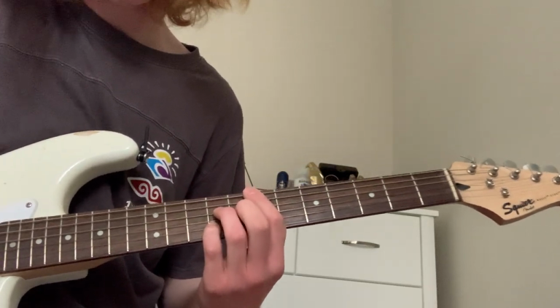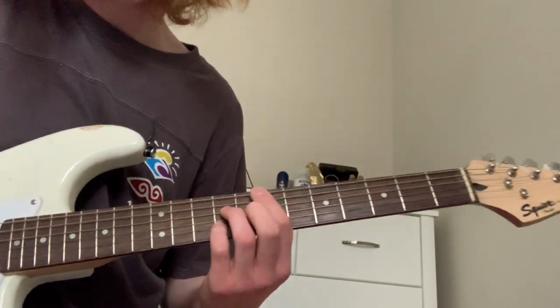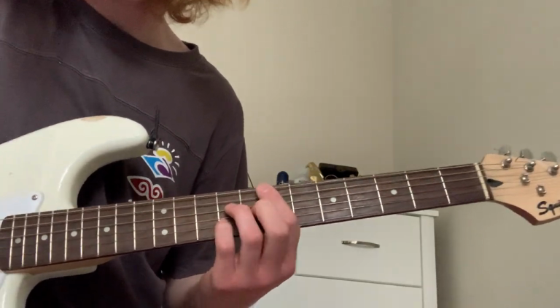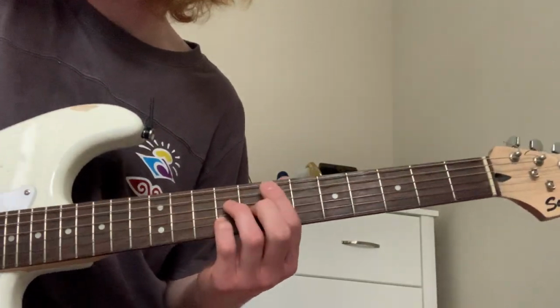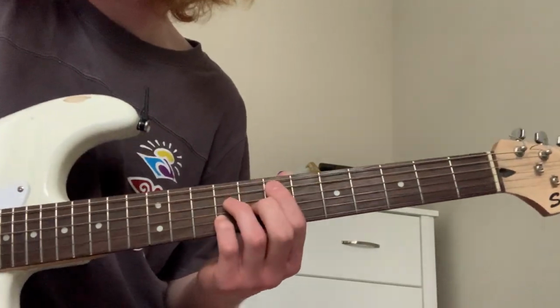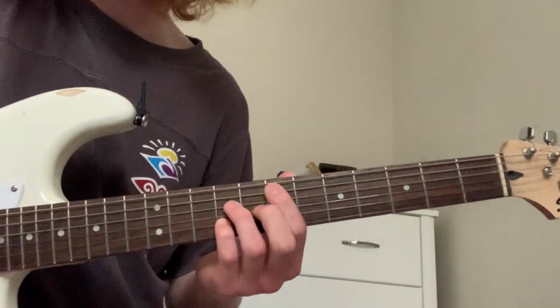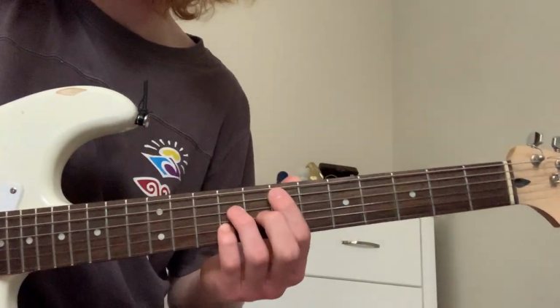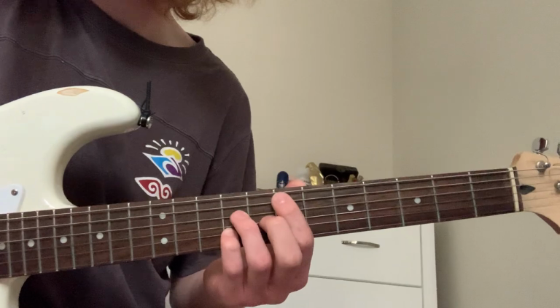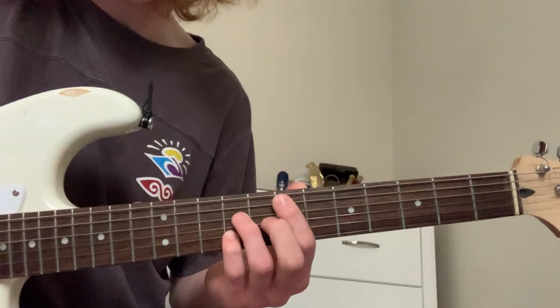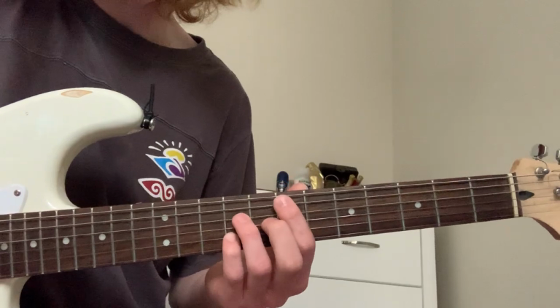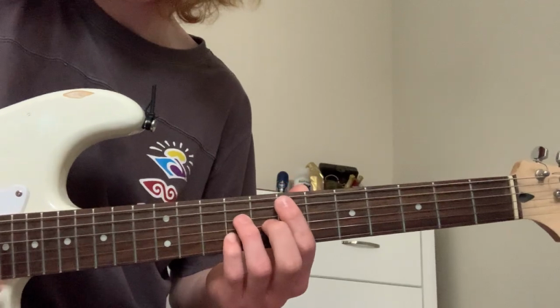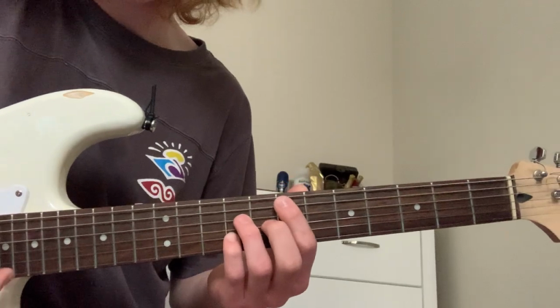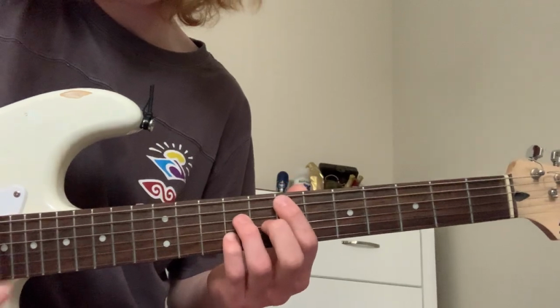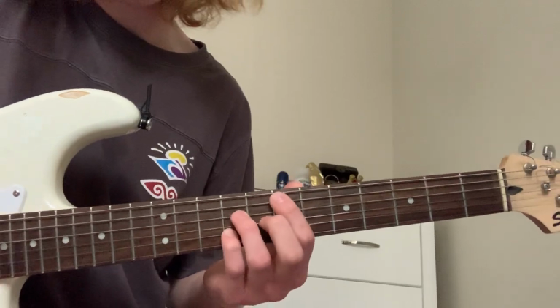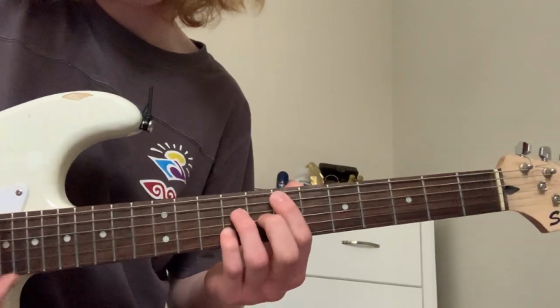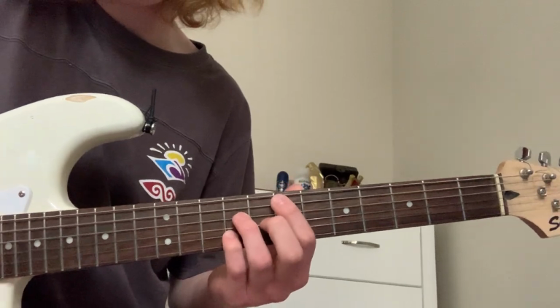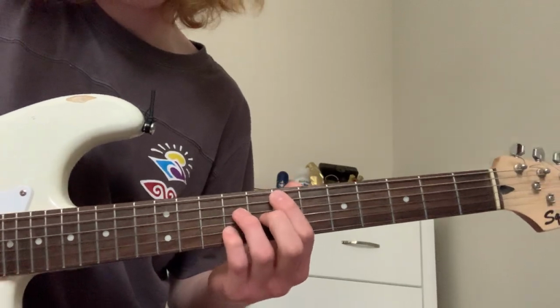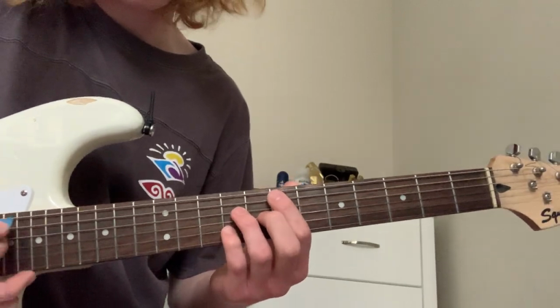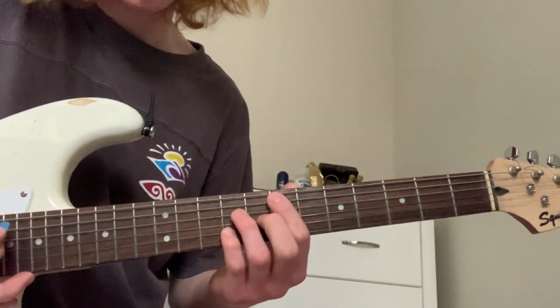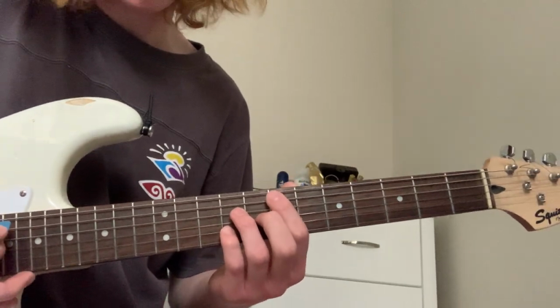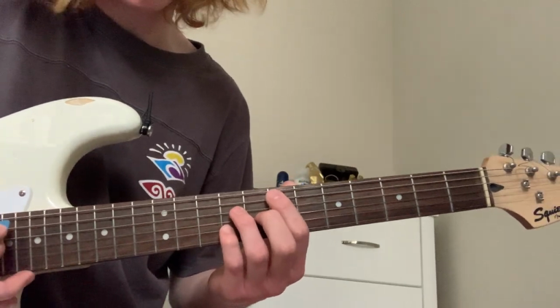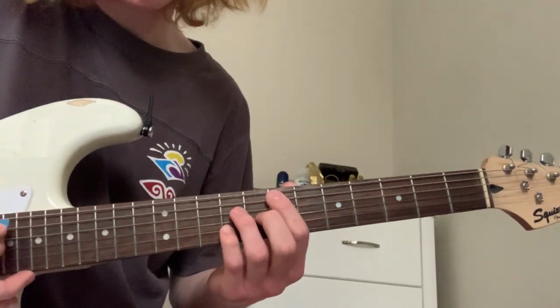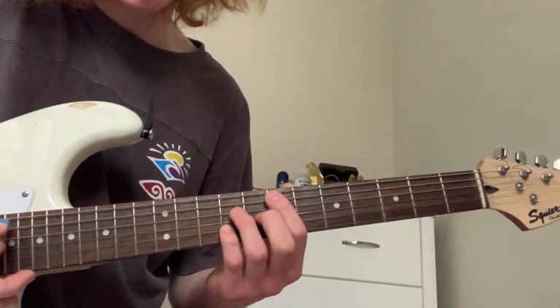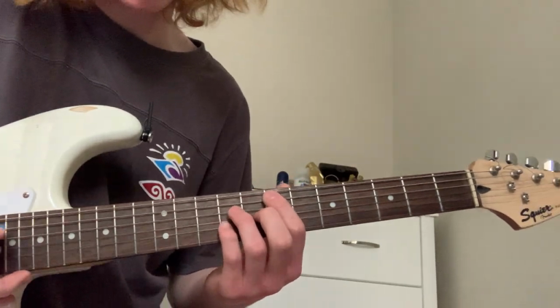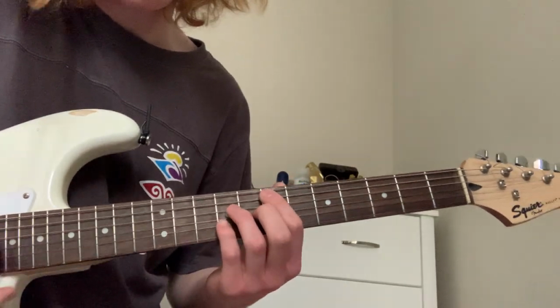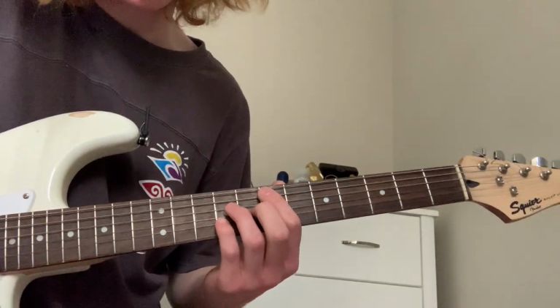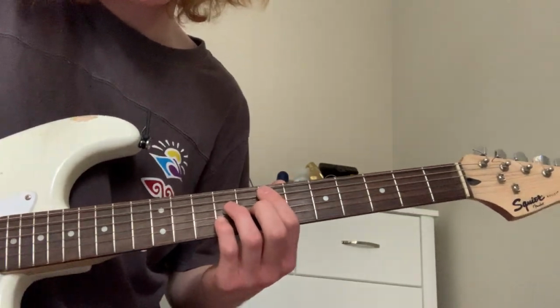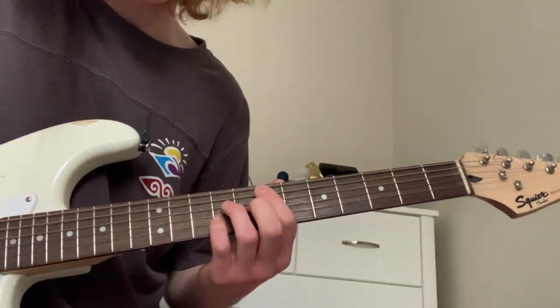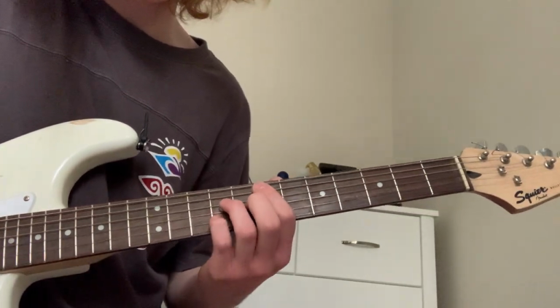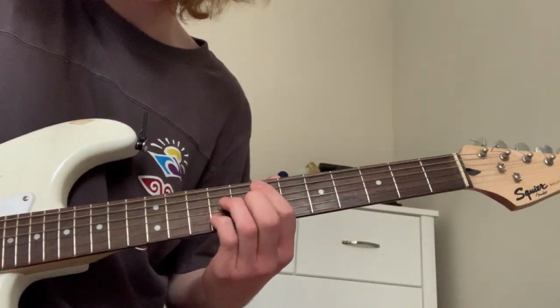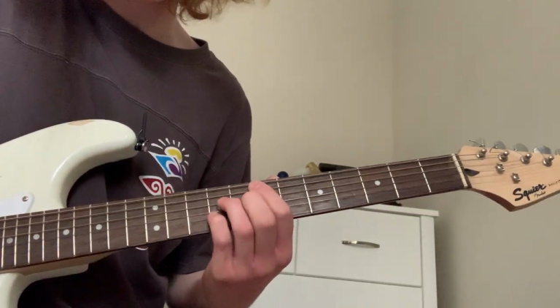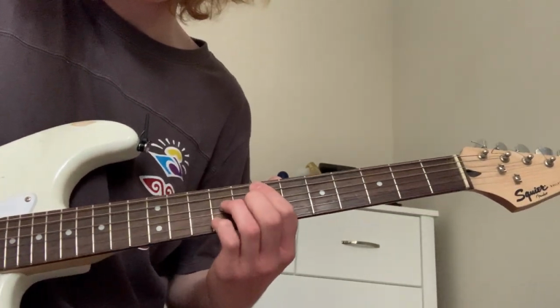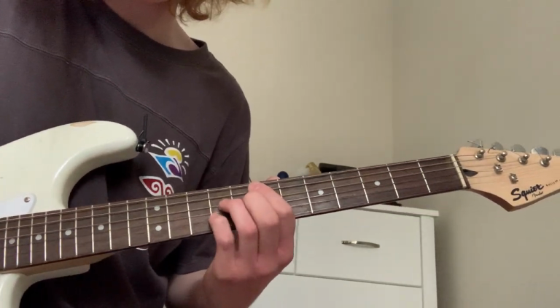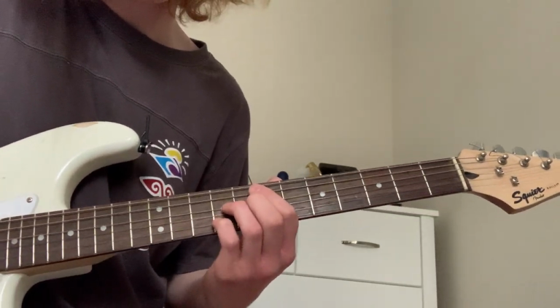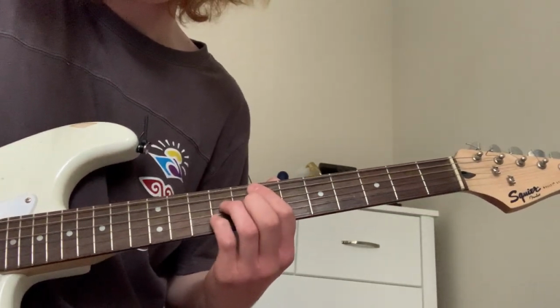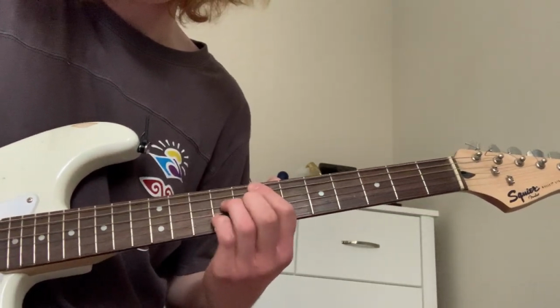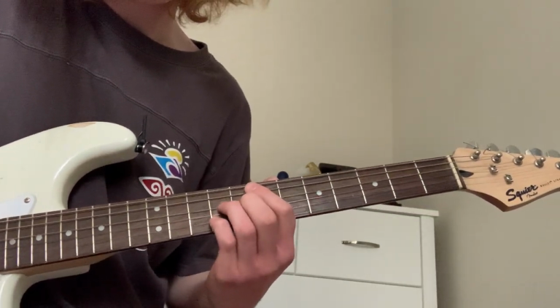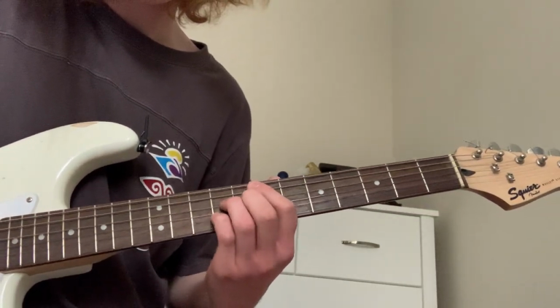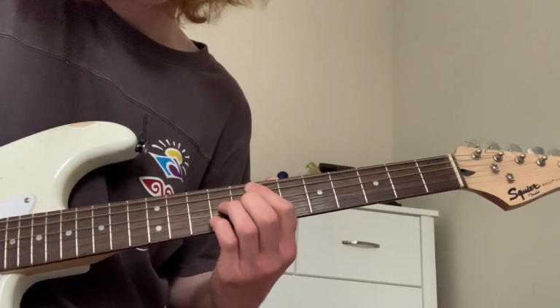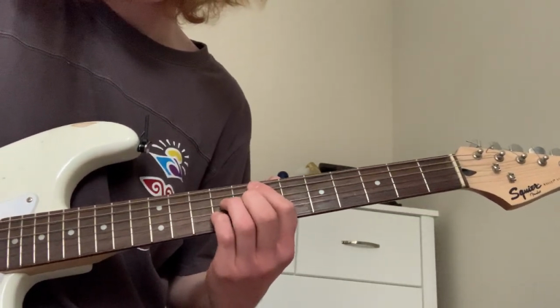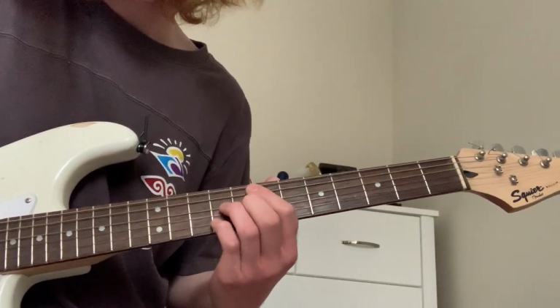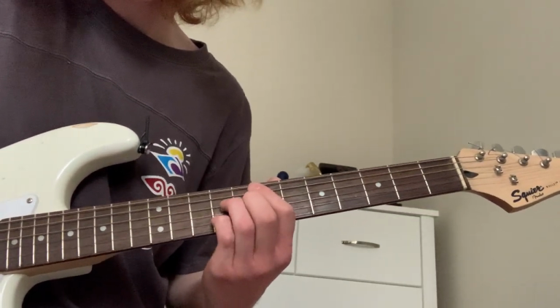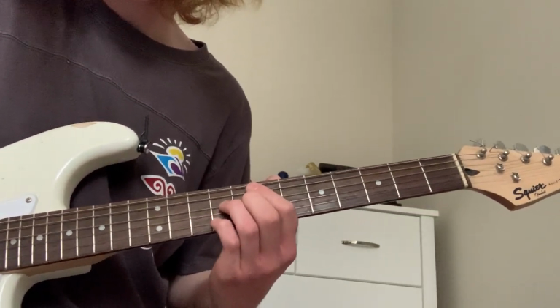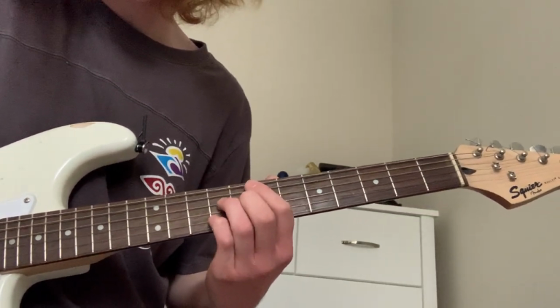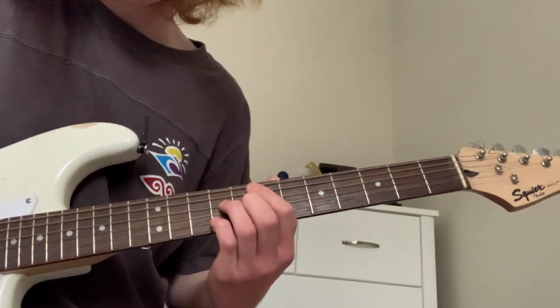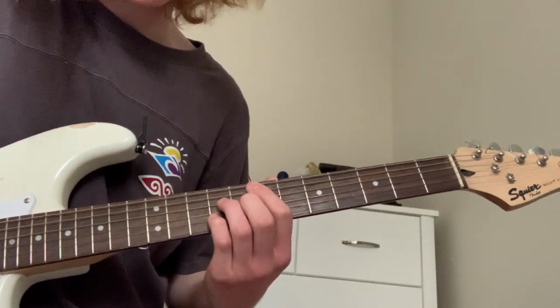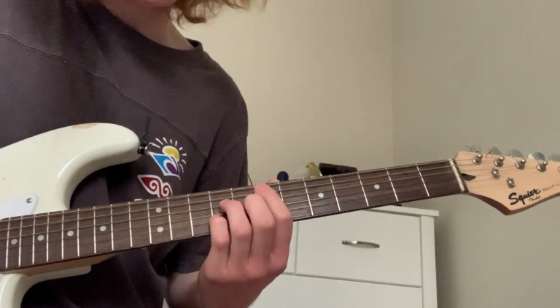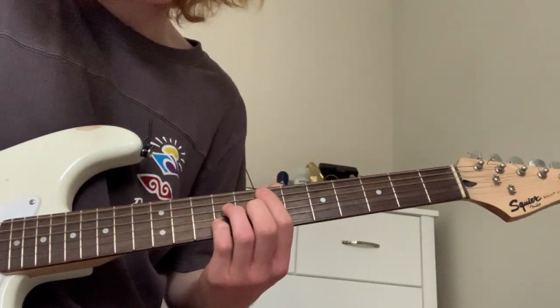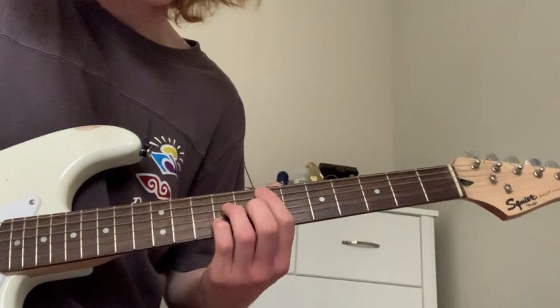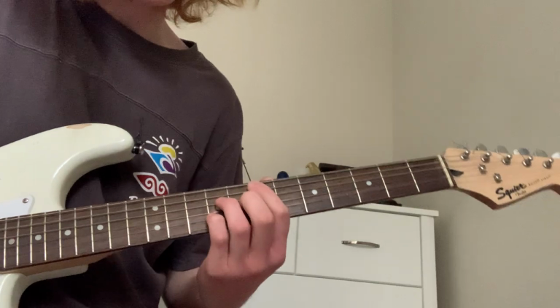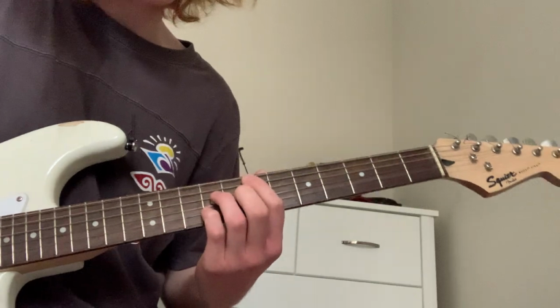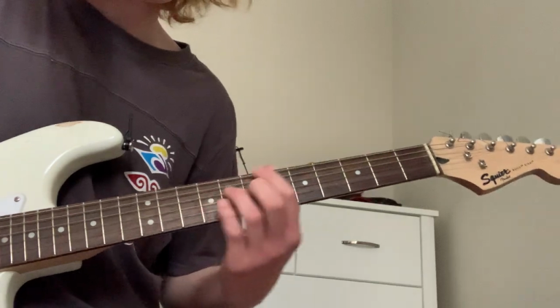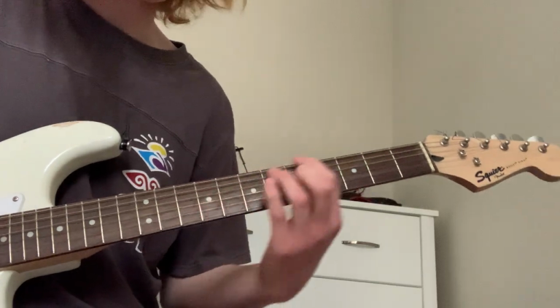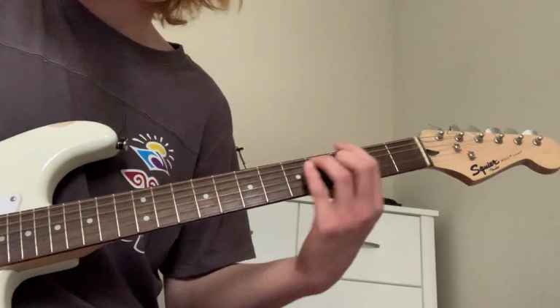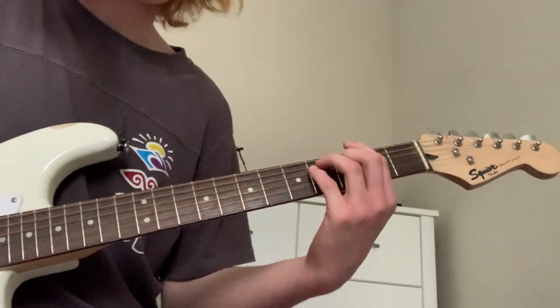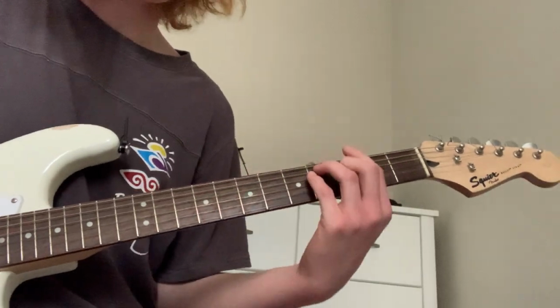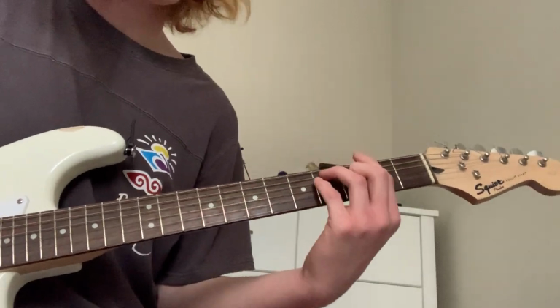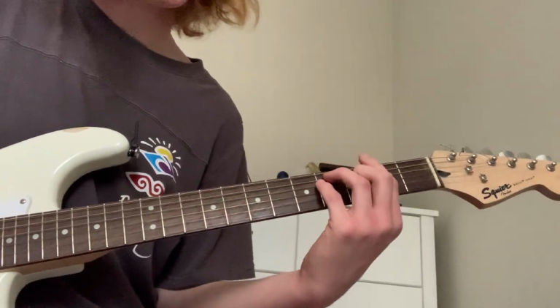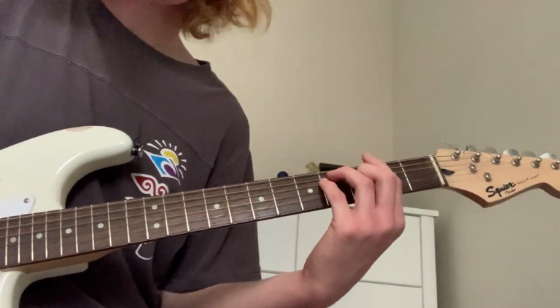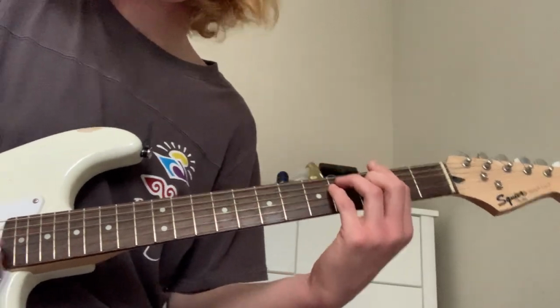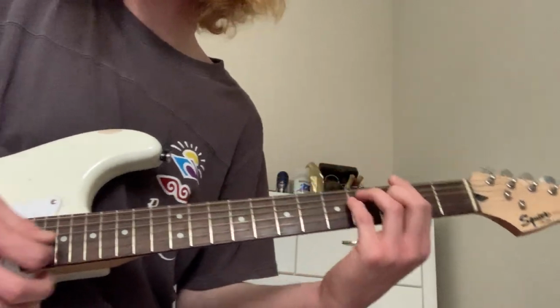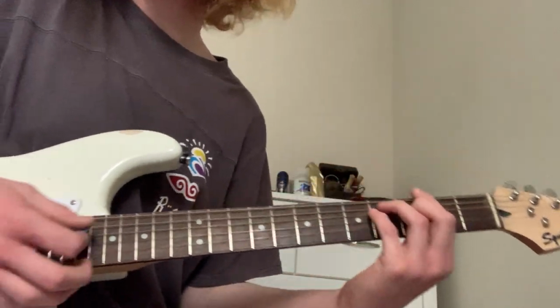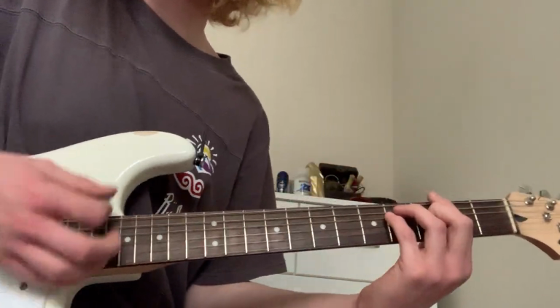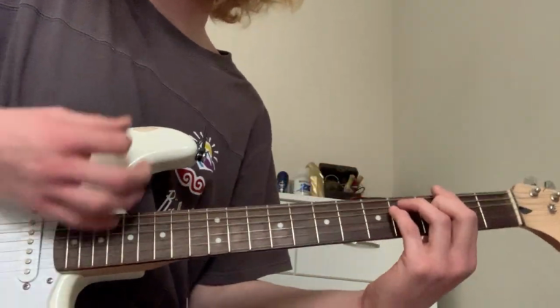So that's it. It's just that. And then your pinky finger down on that B string there. So altogether it sounds like this.